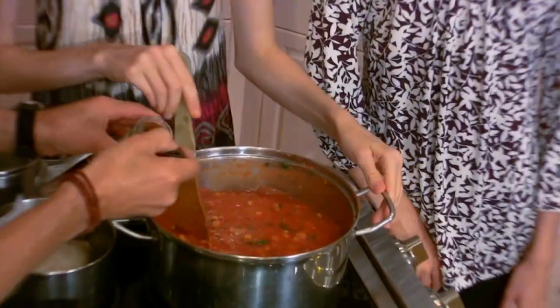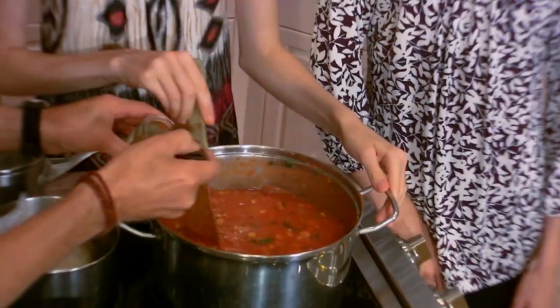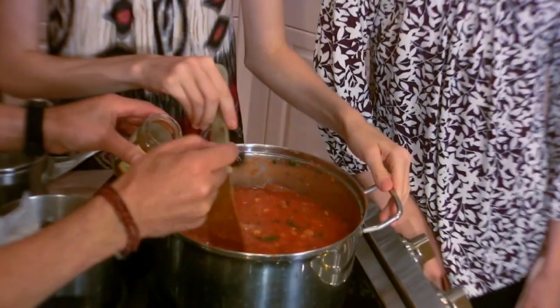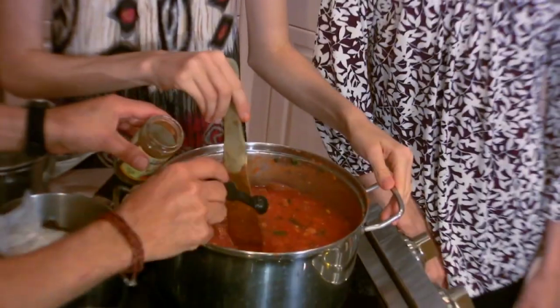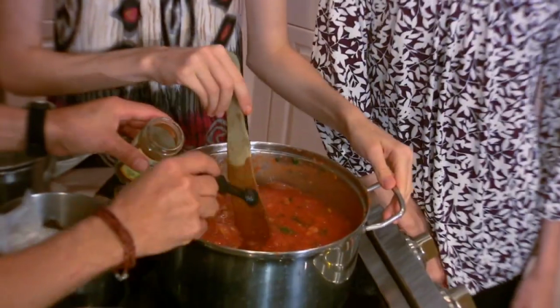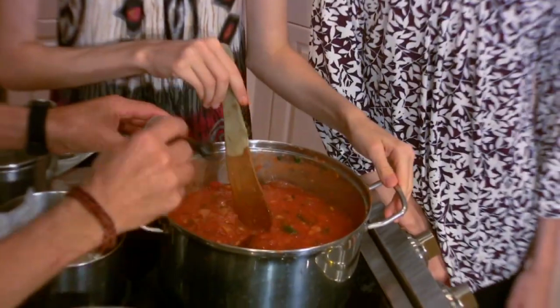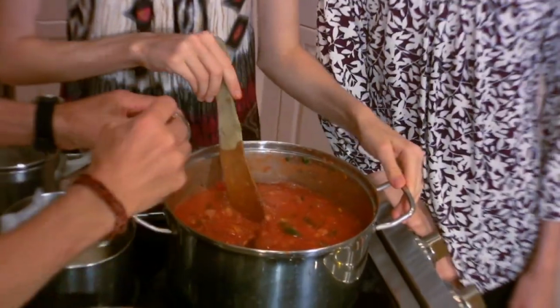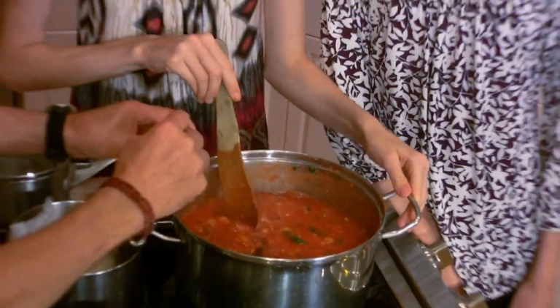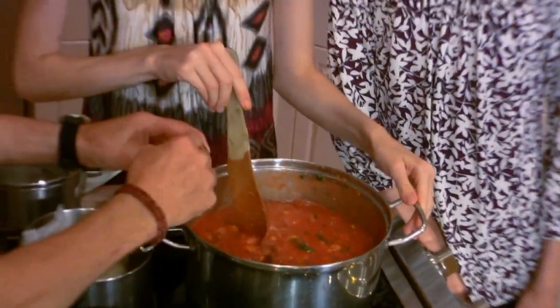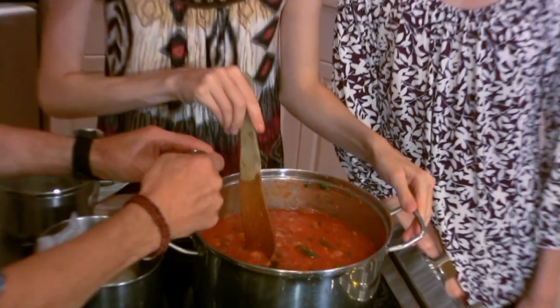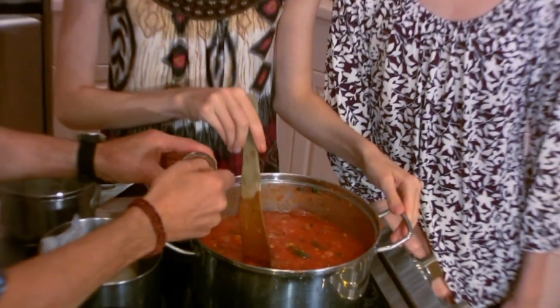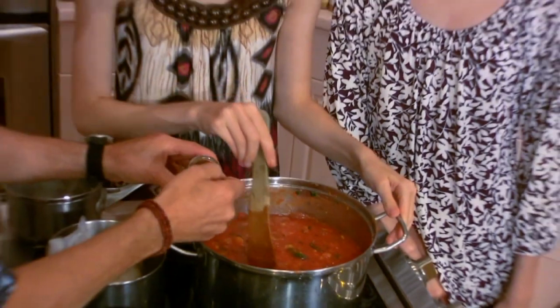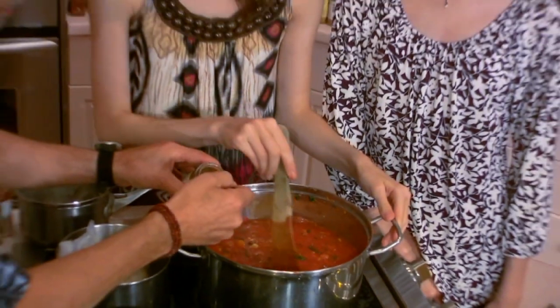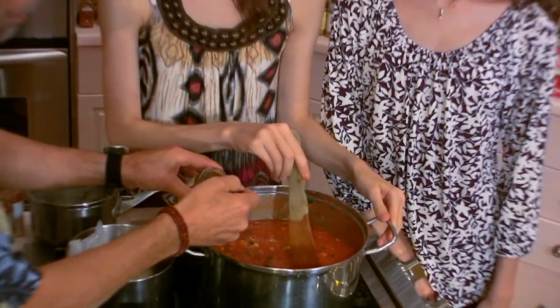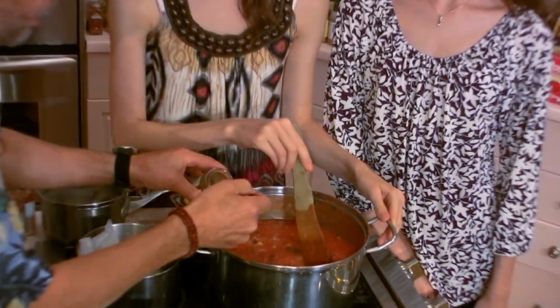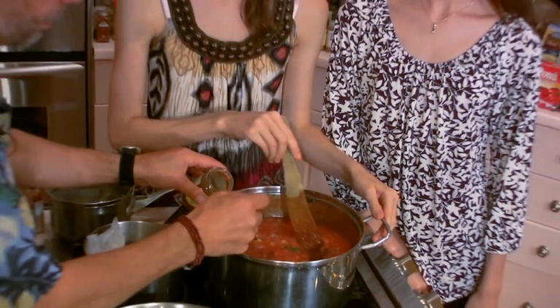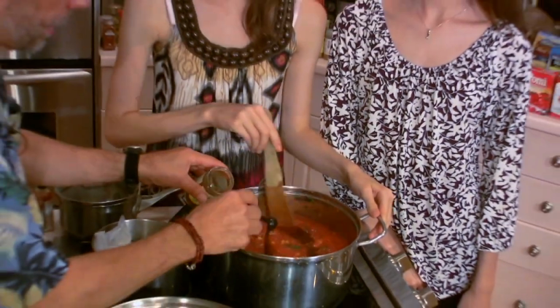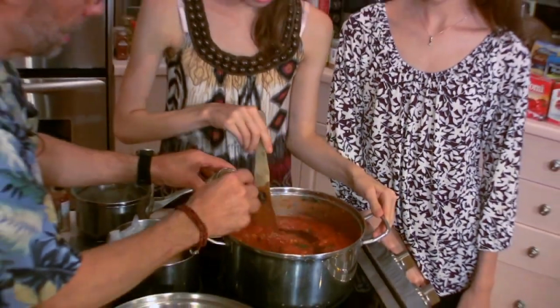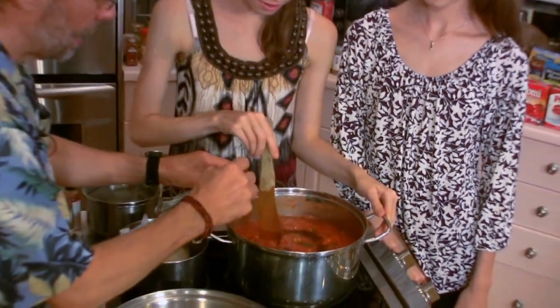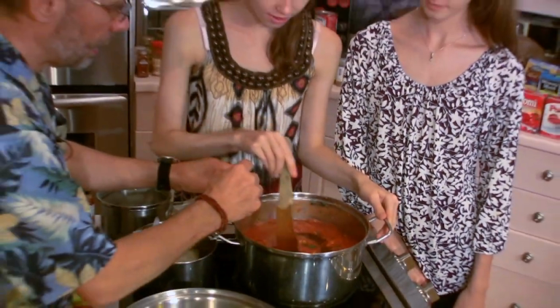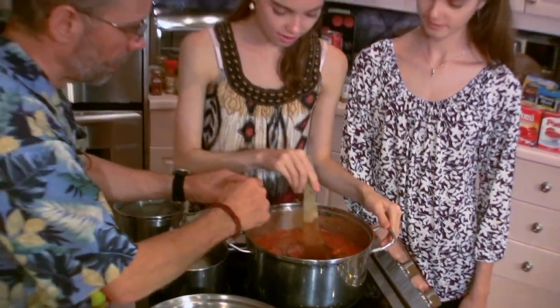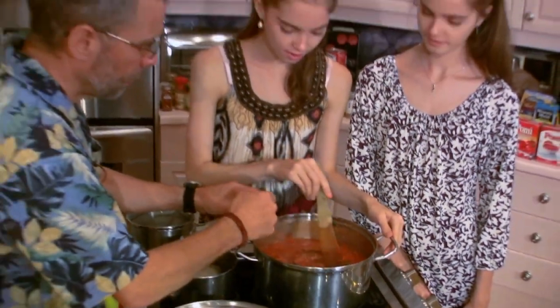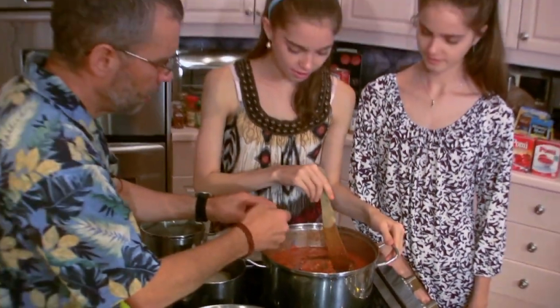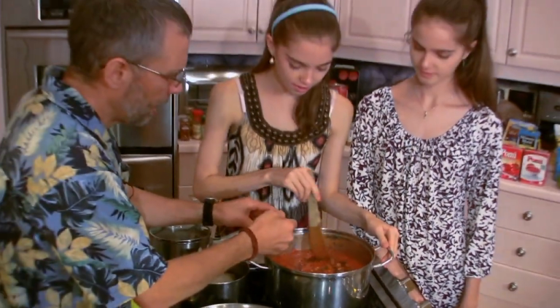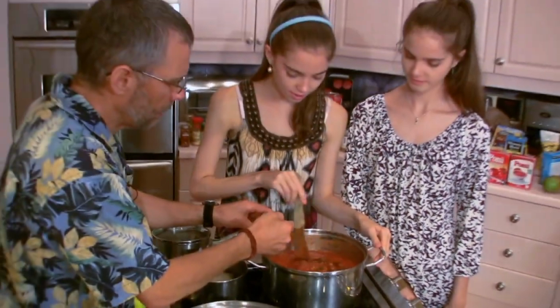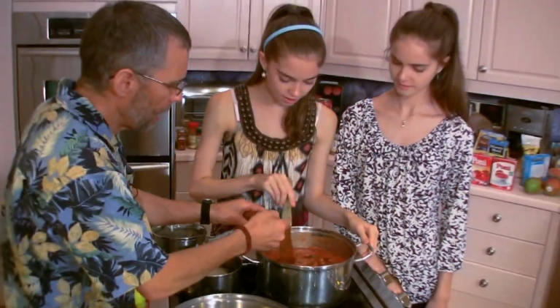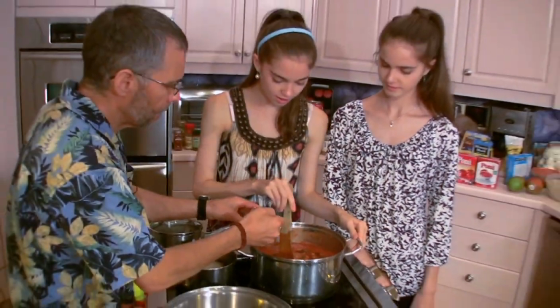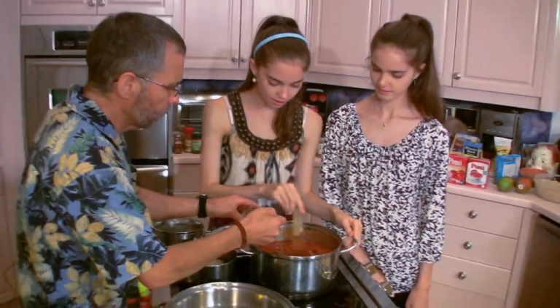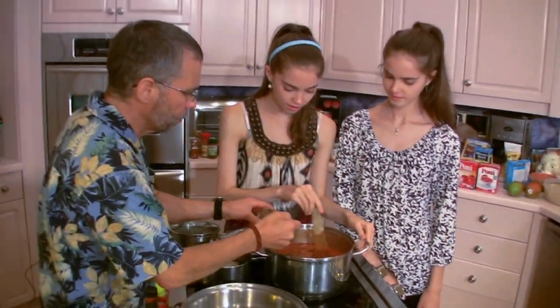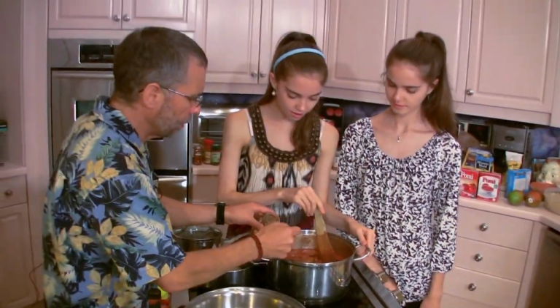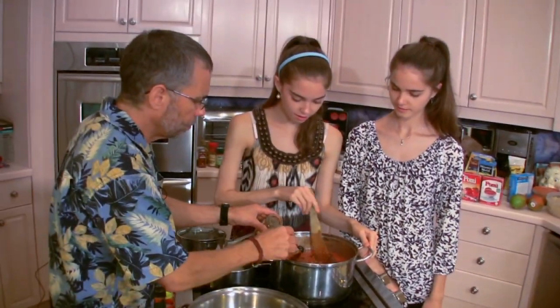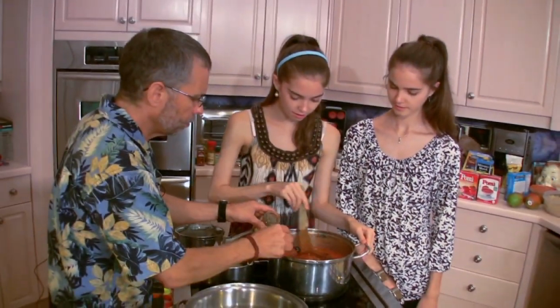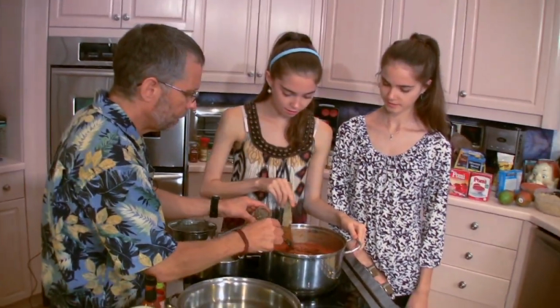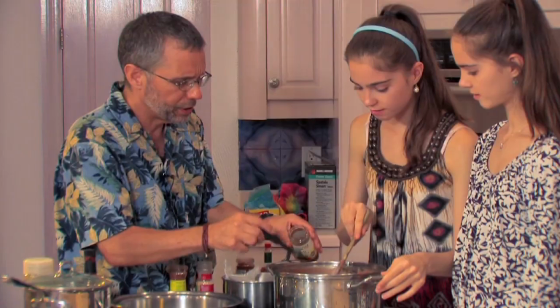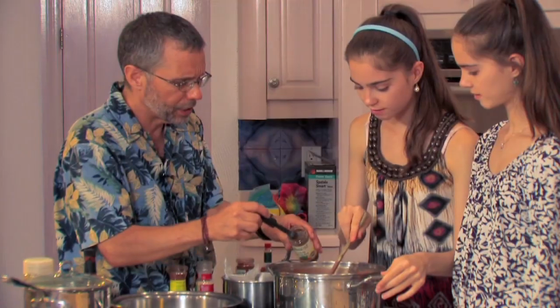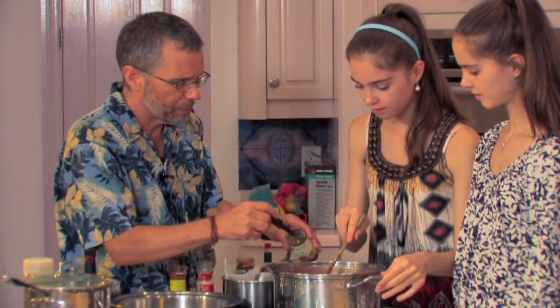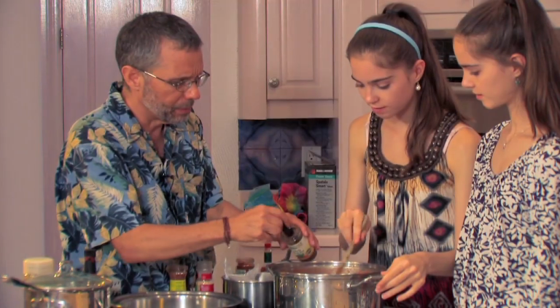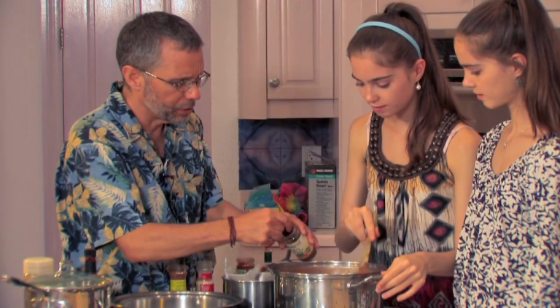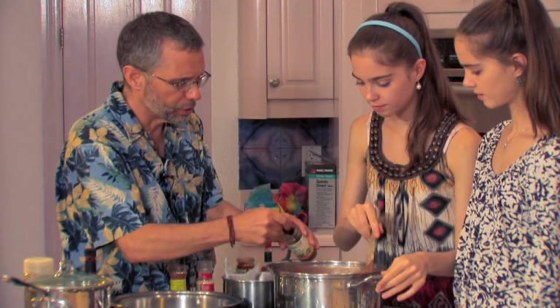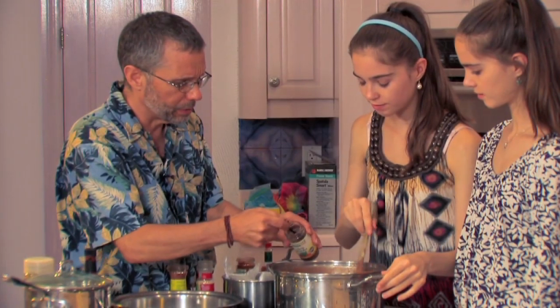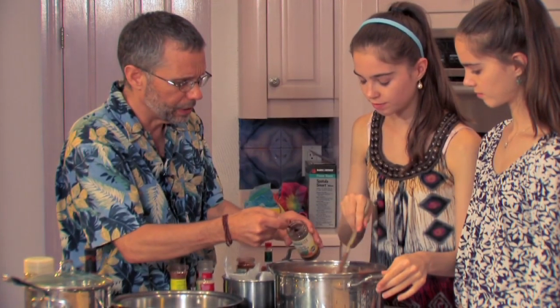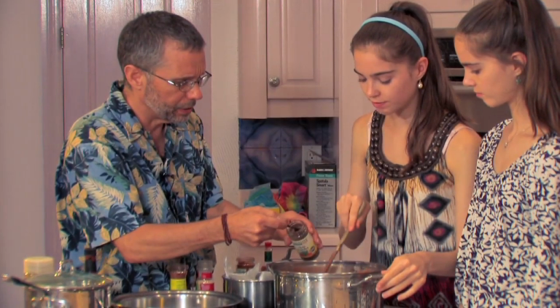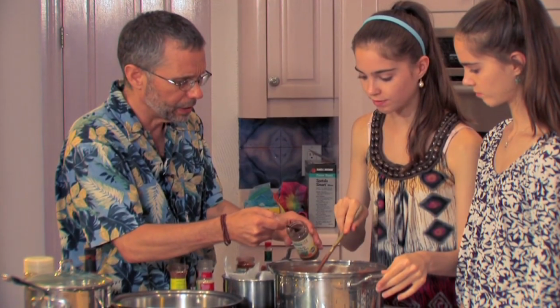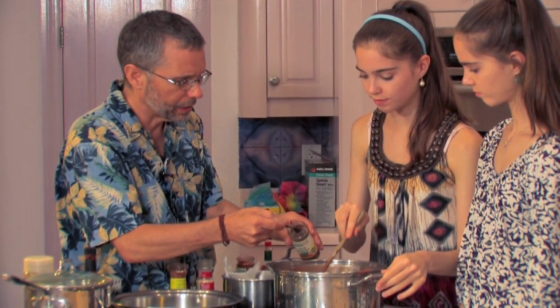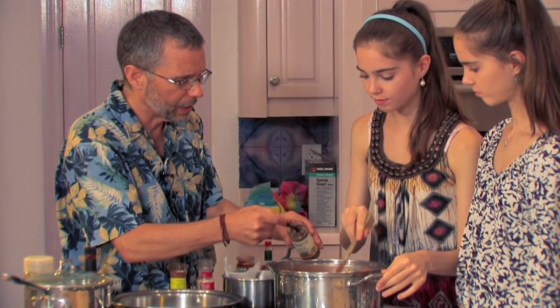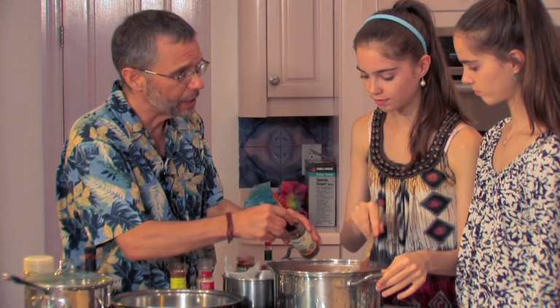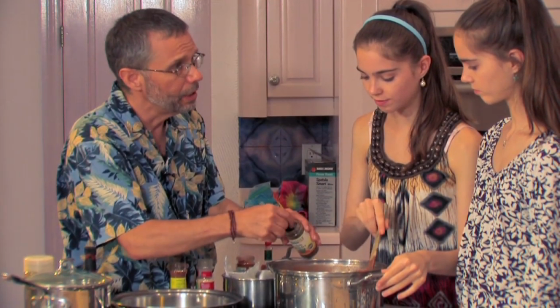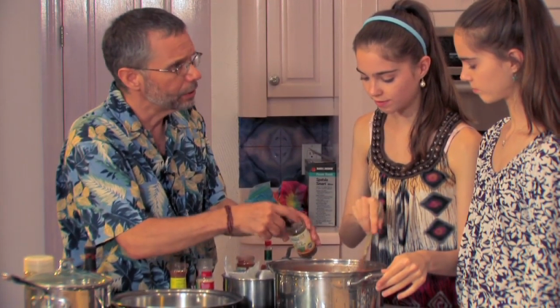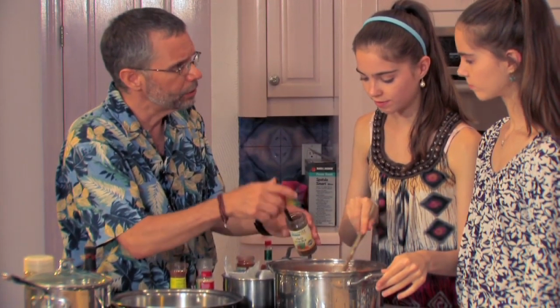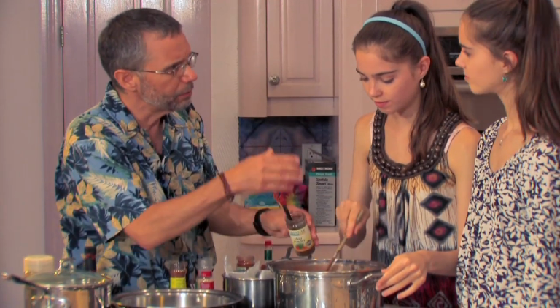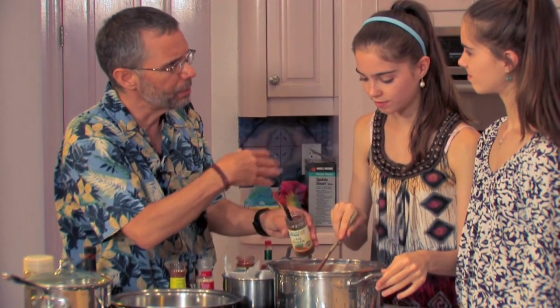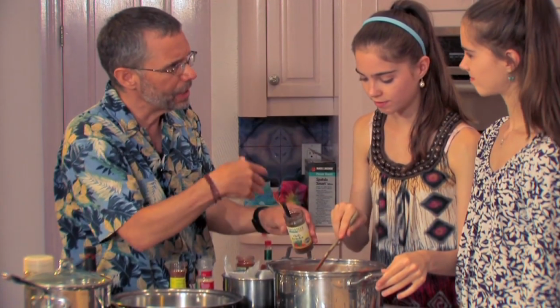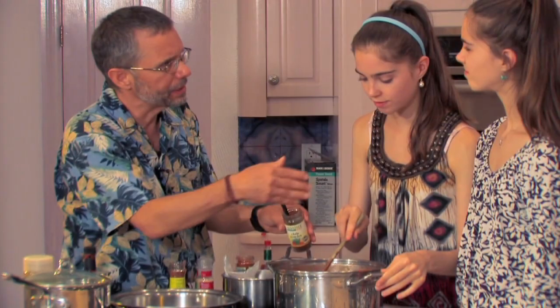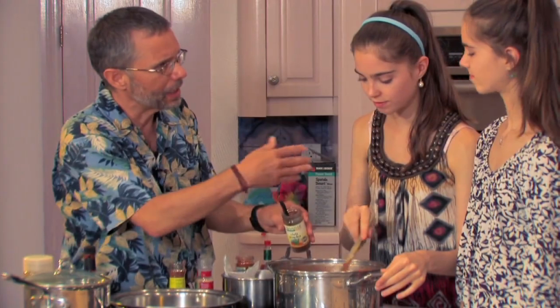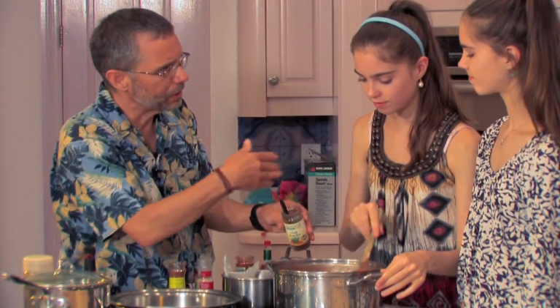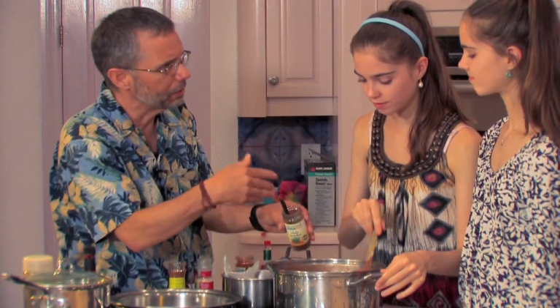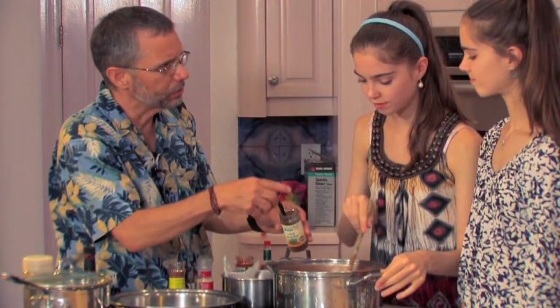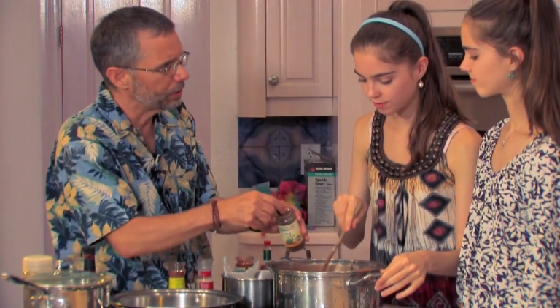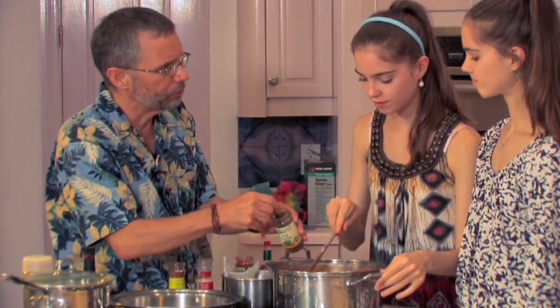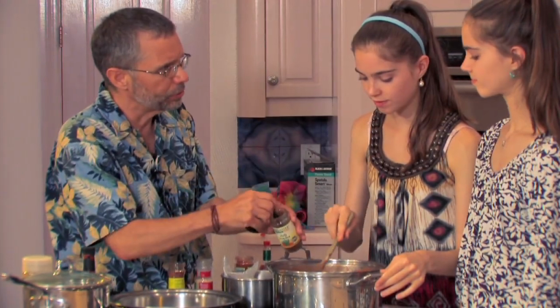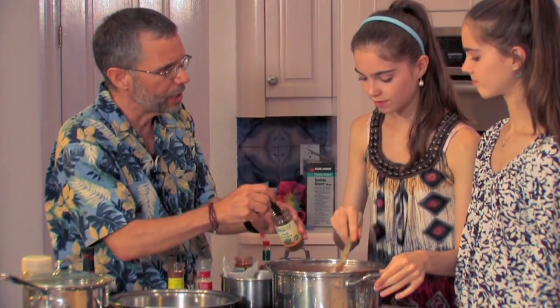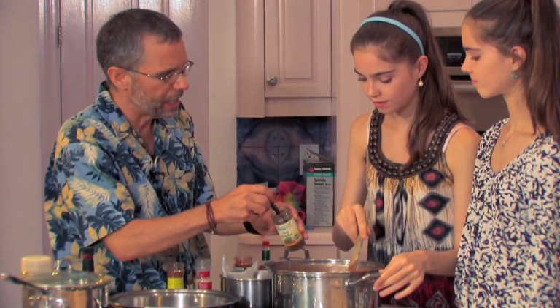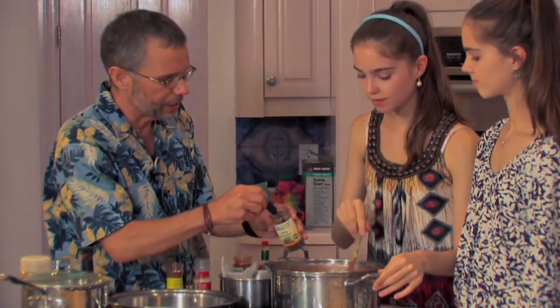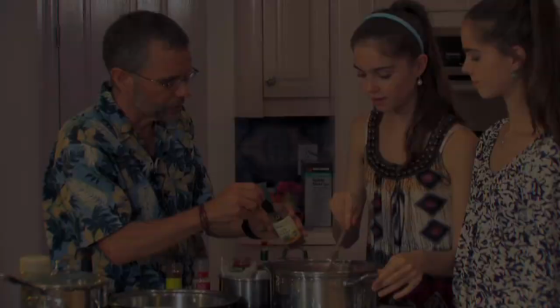So I'm going to put in some chili powder, and I don't have a real pre-set measurement because everybody's got a little different taste.